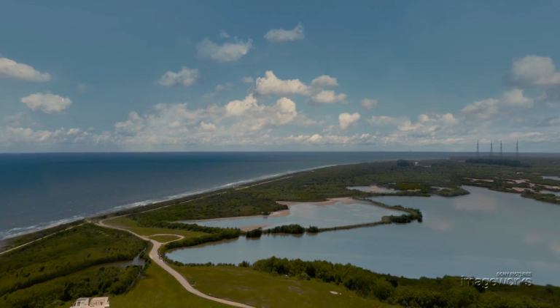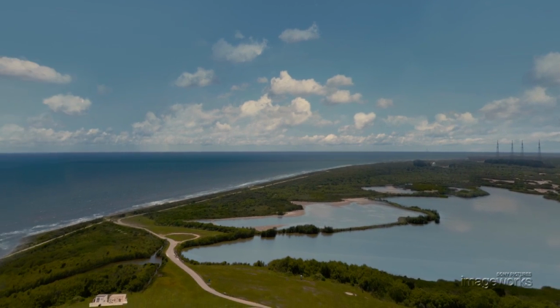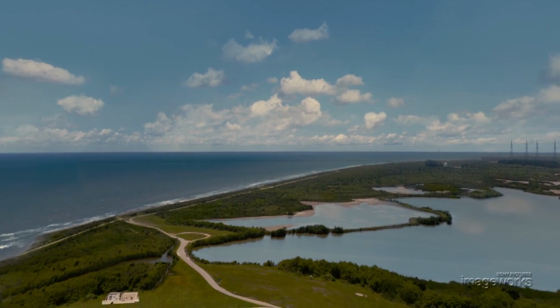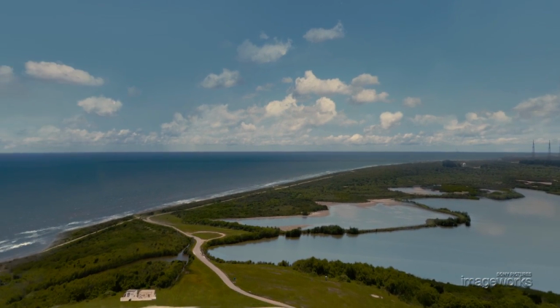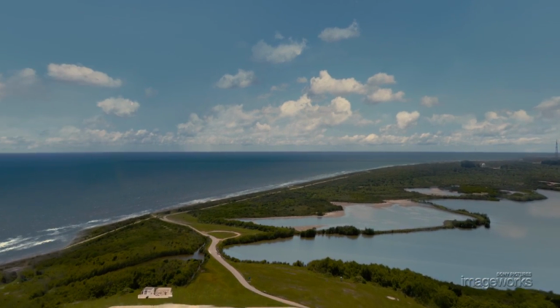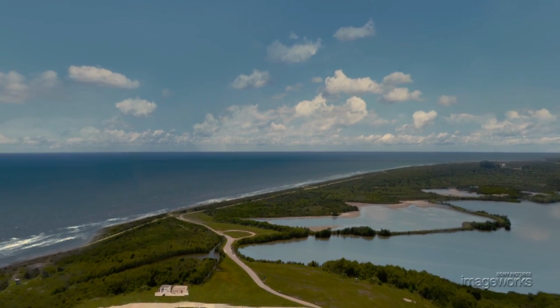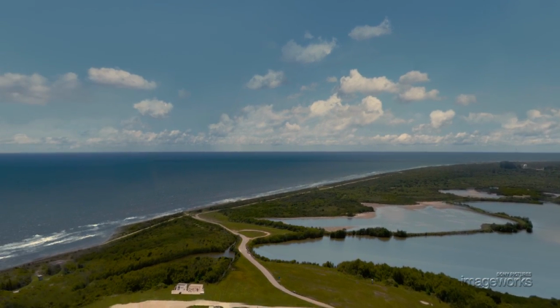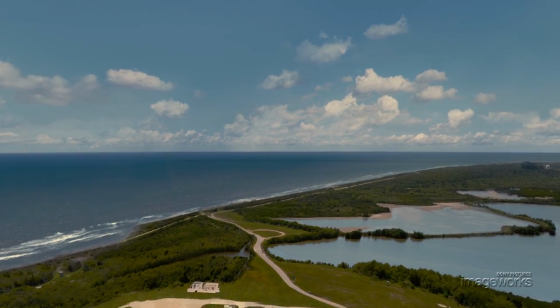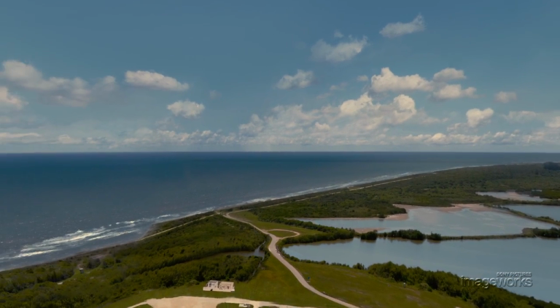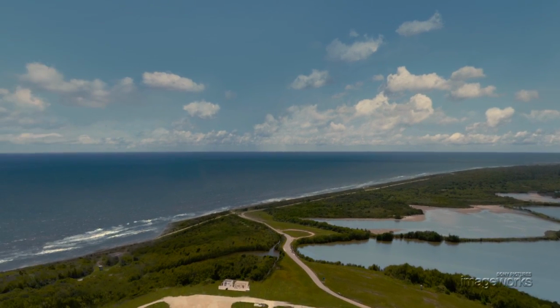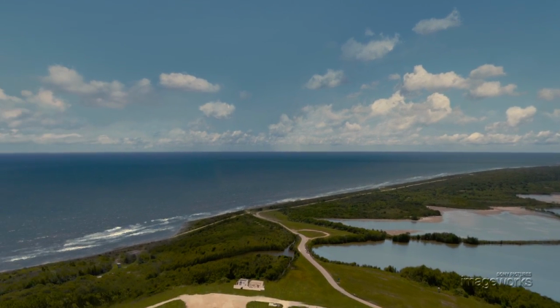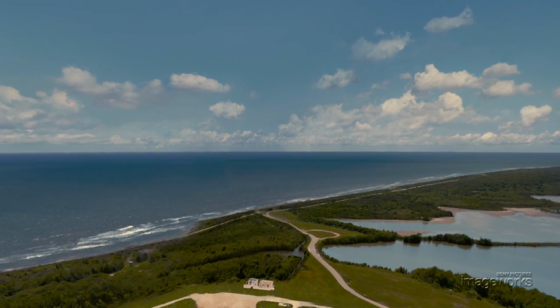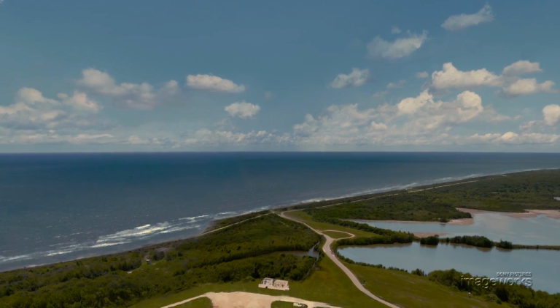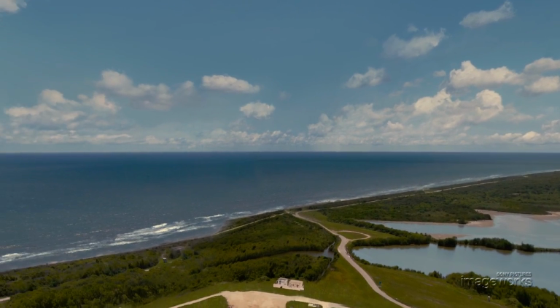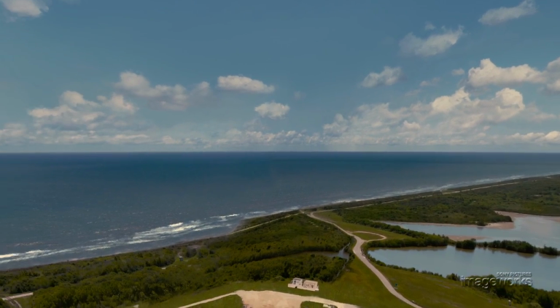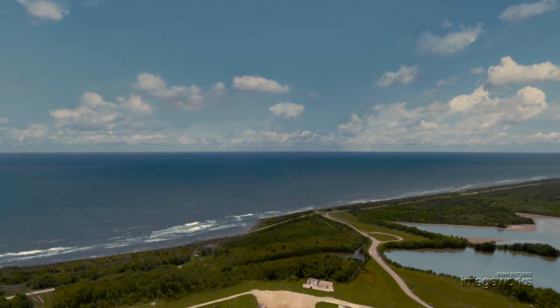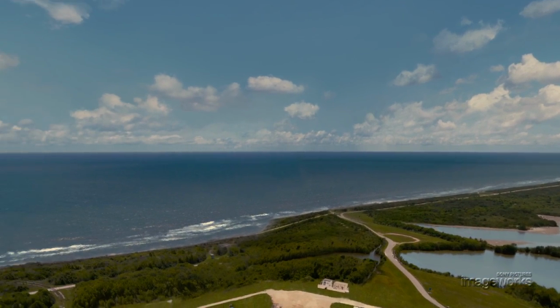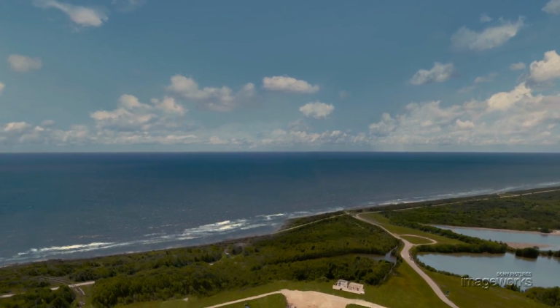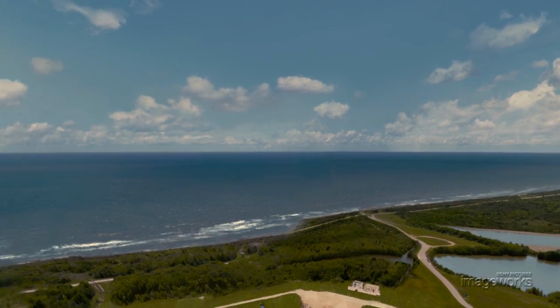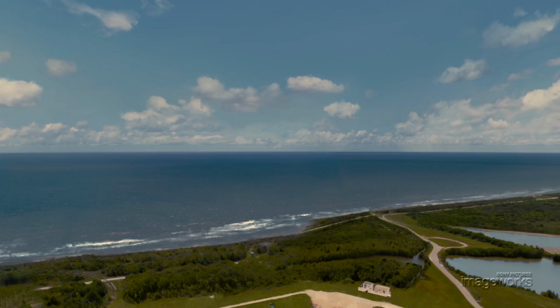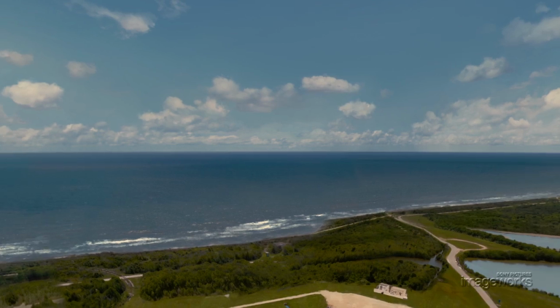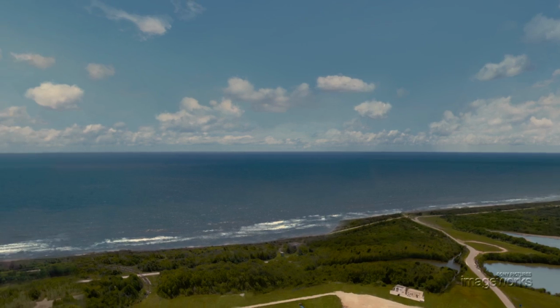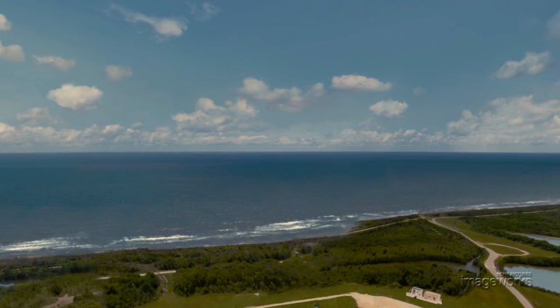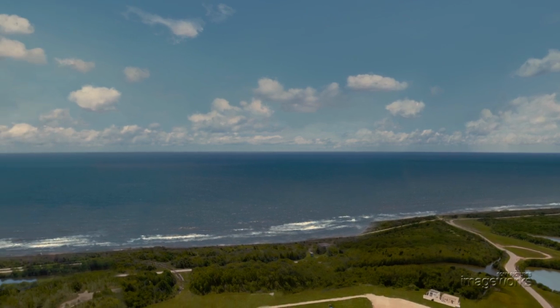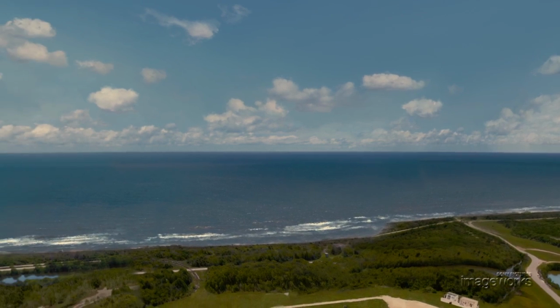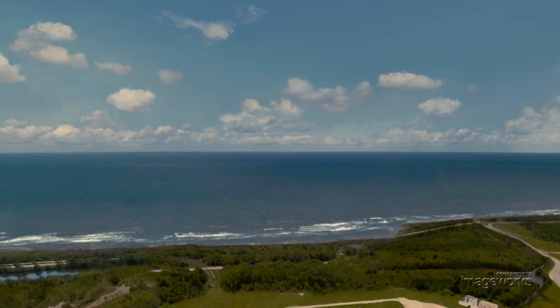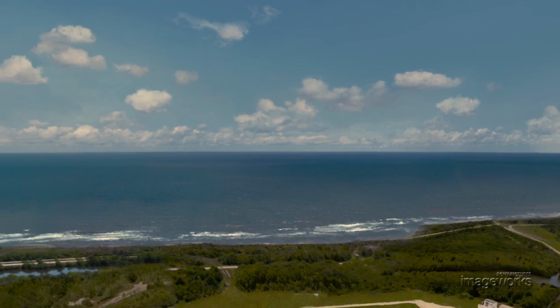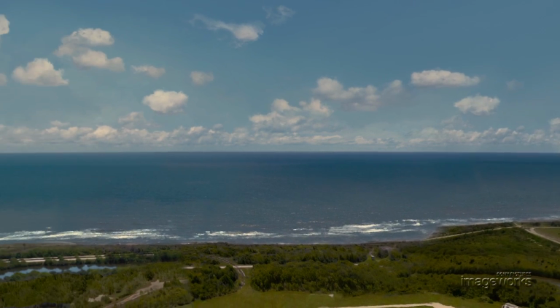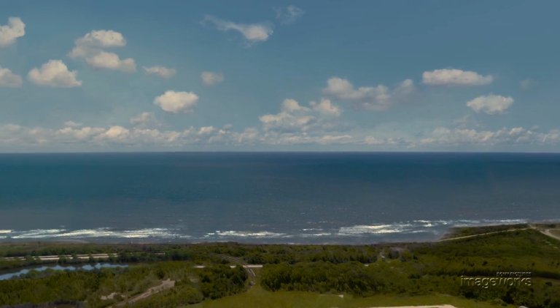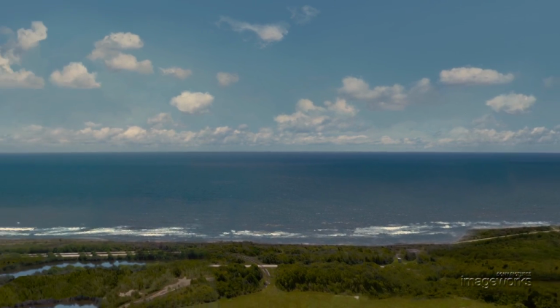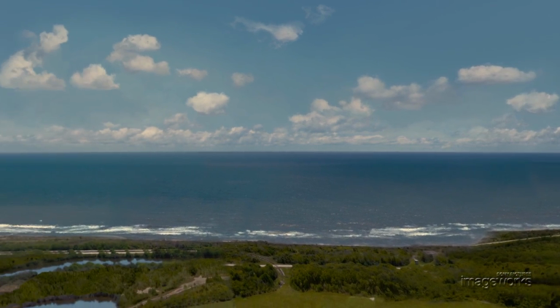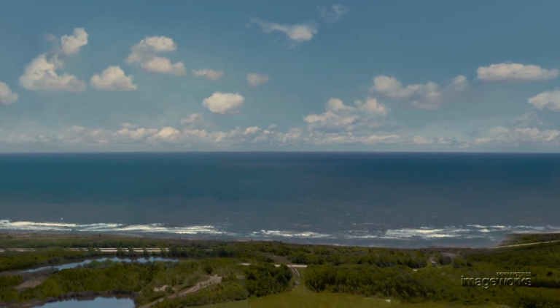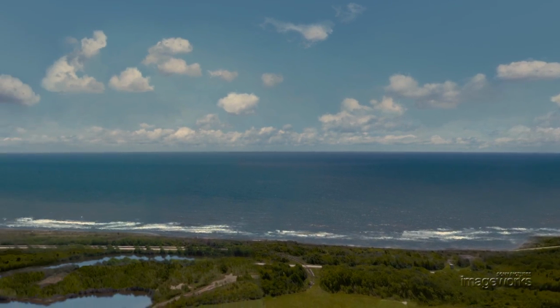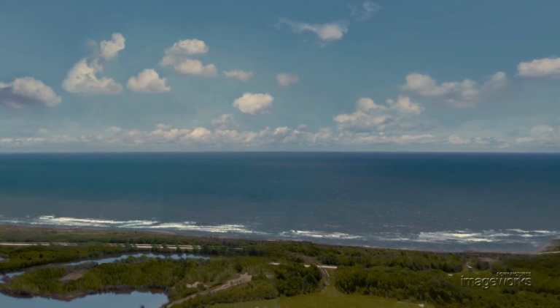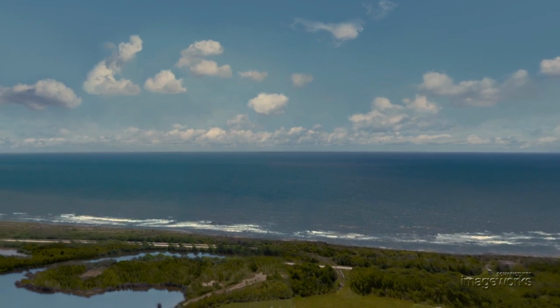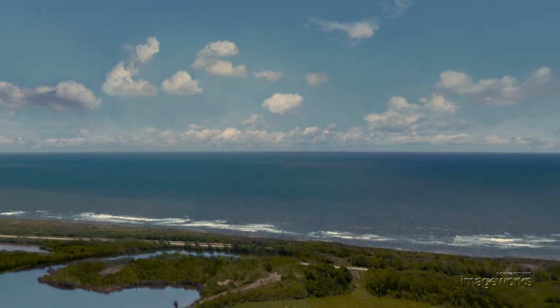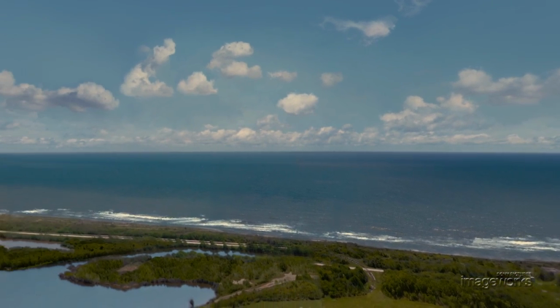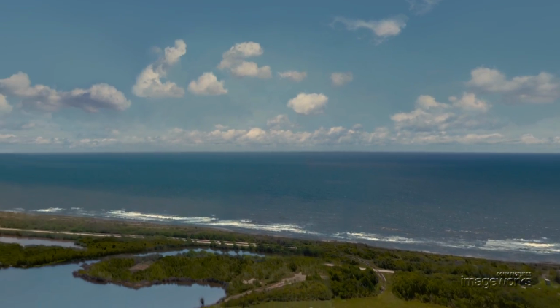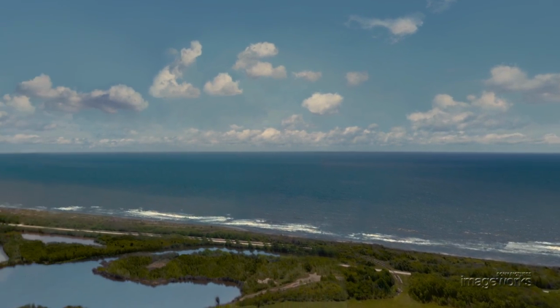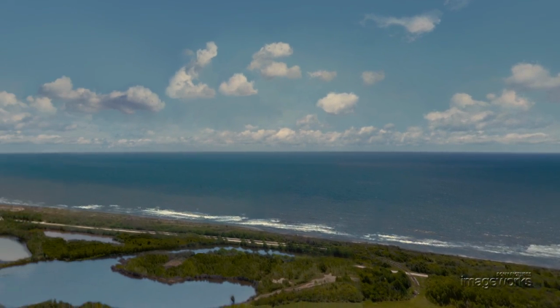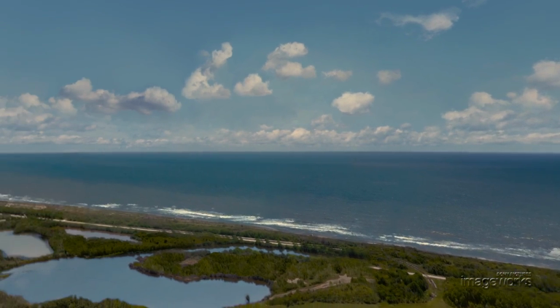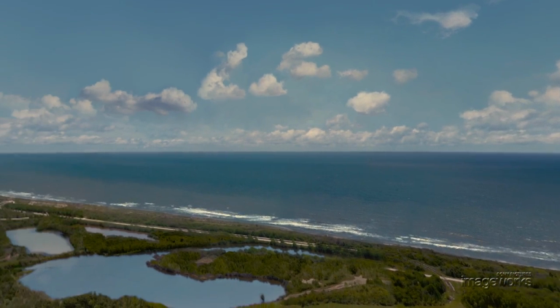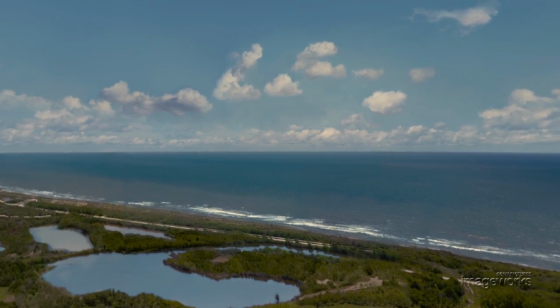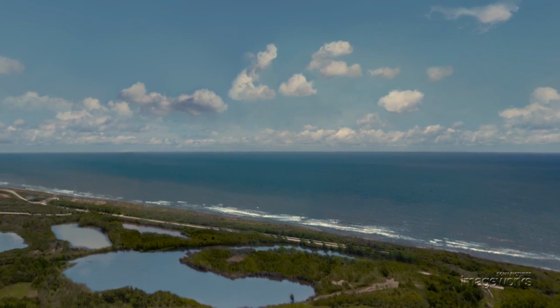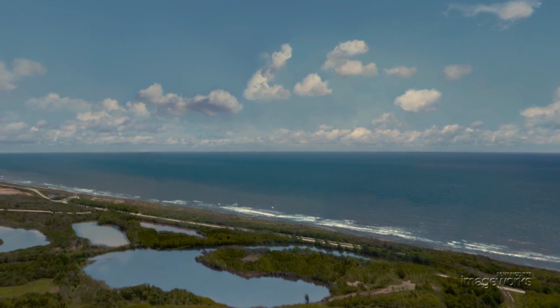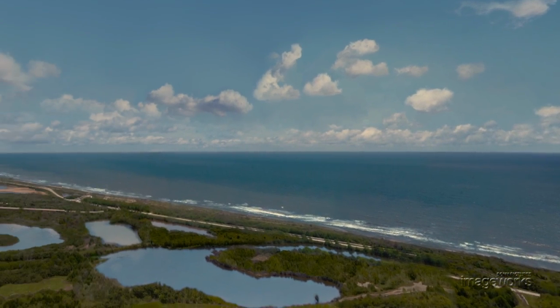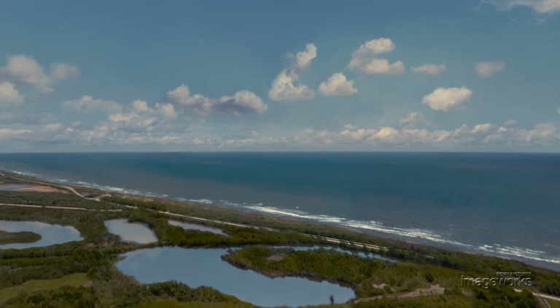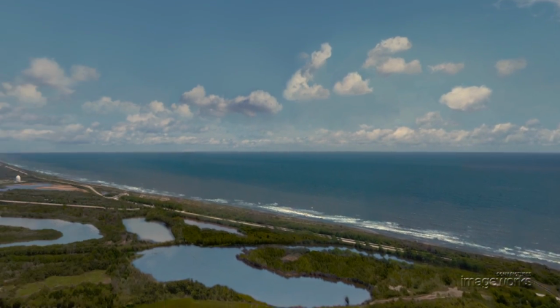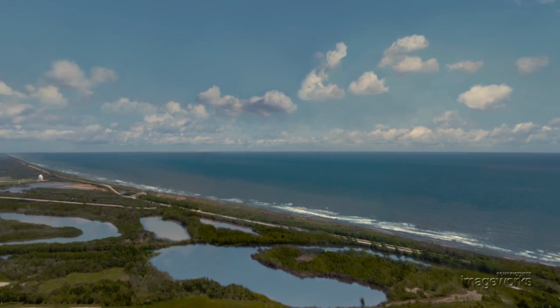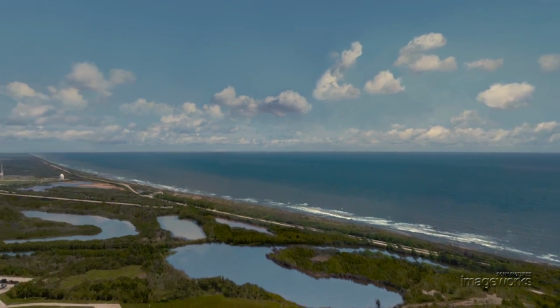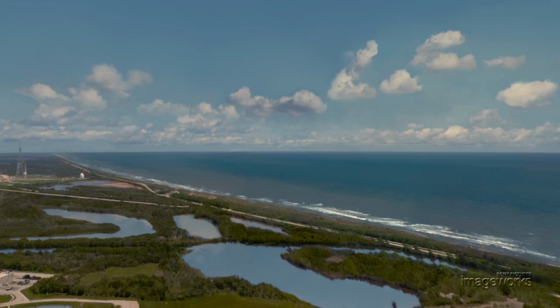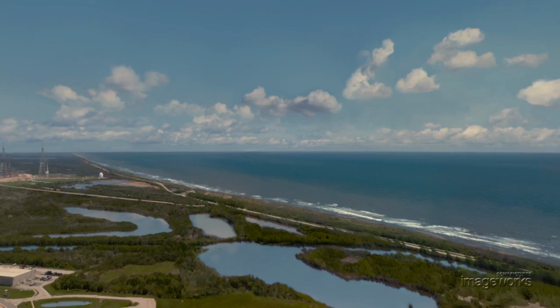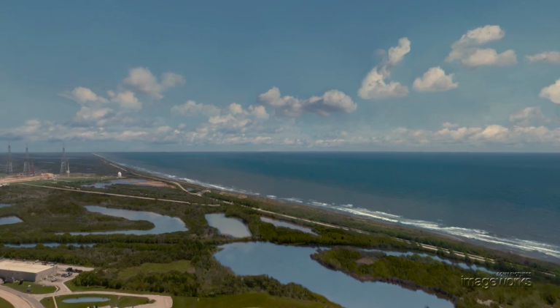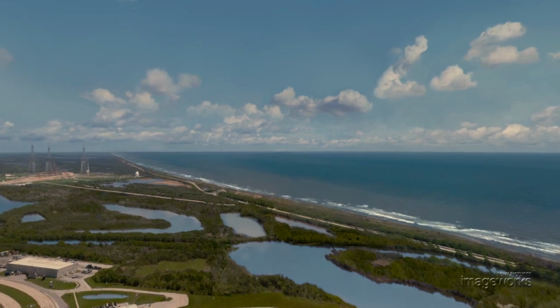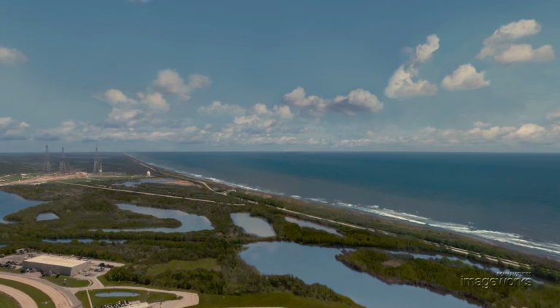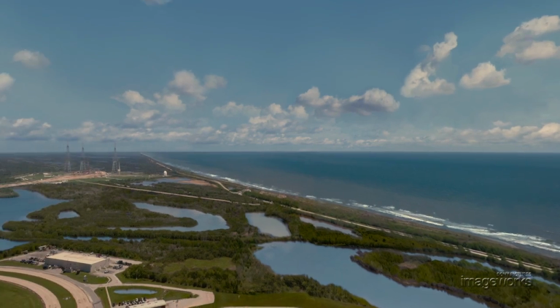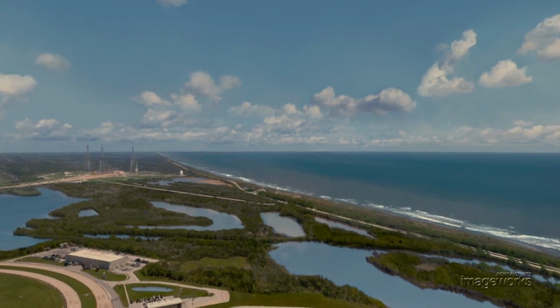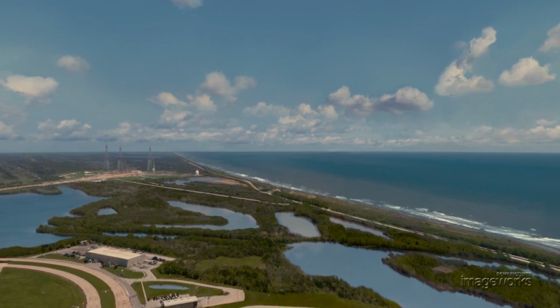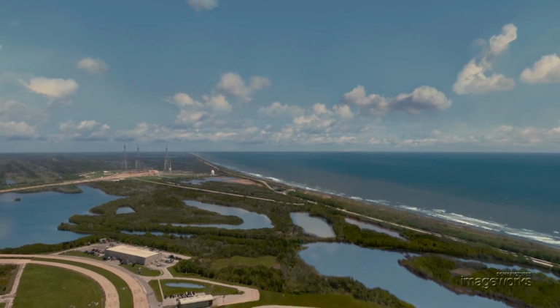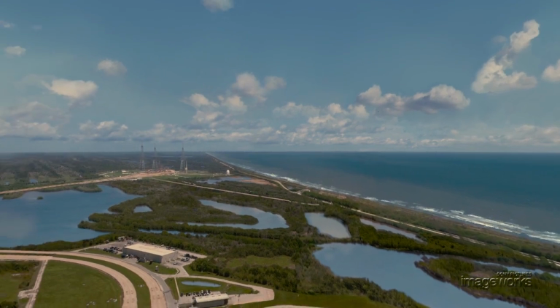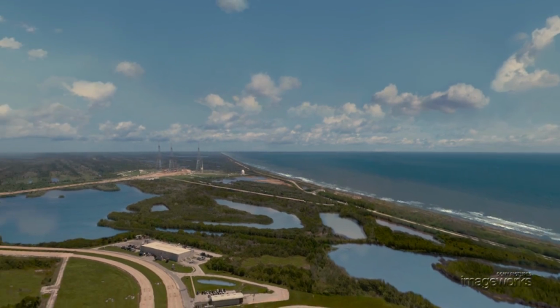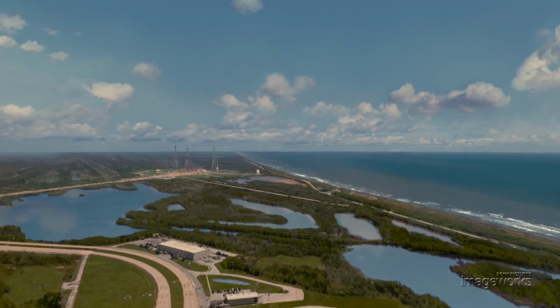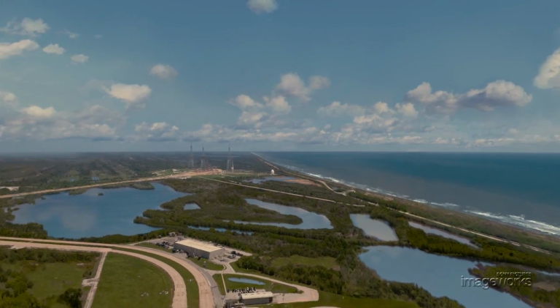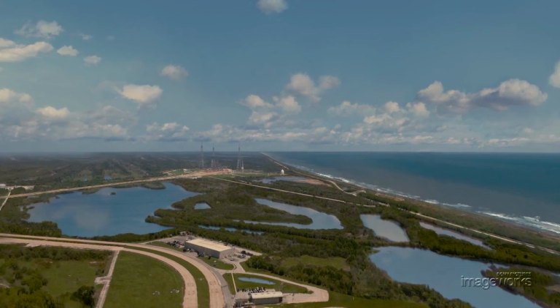Imageworks artists then created moving waves, added reflection to the water, and removed any modern buildings and machinery that wasn't there in 1969.